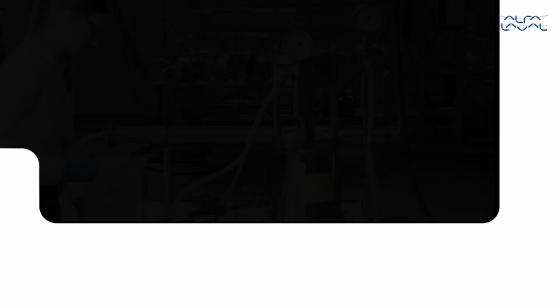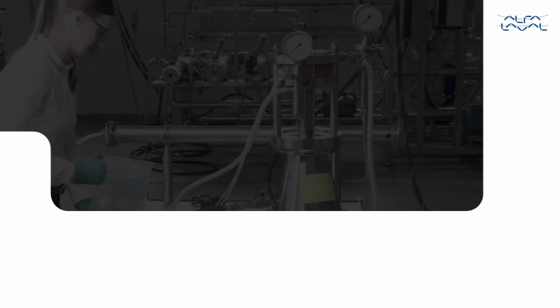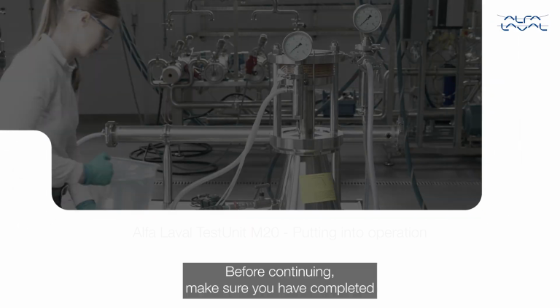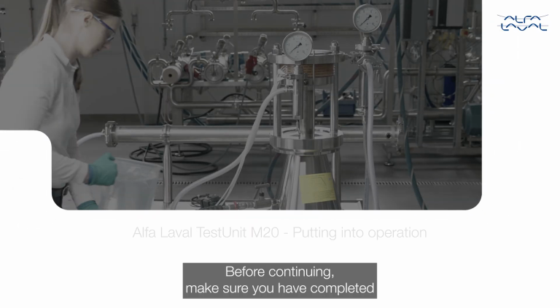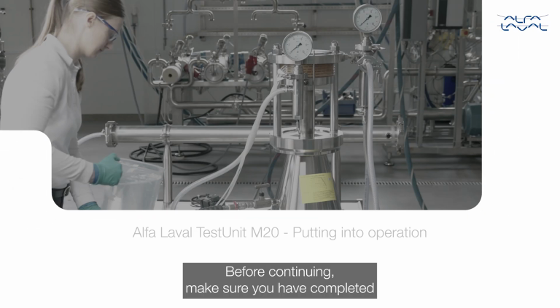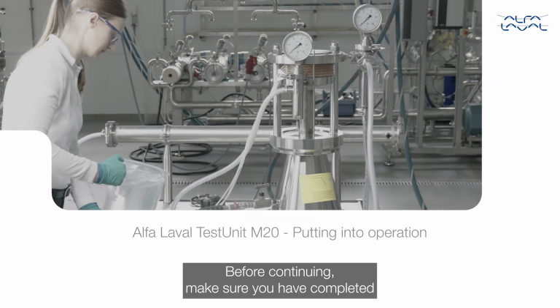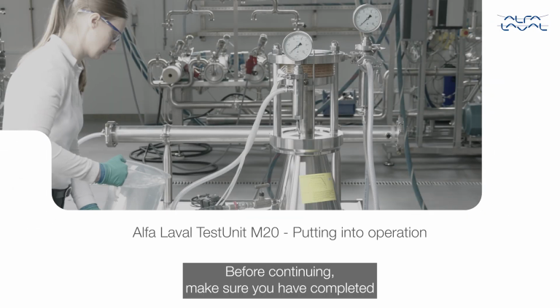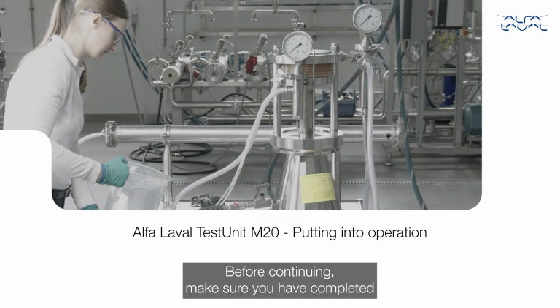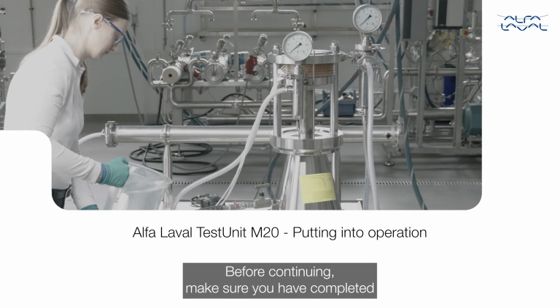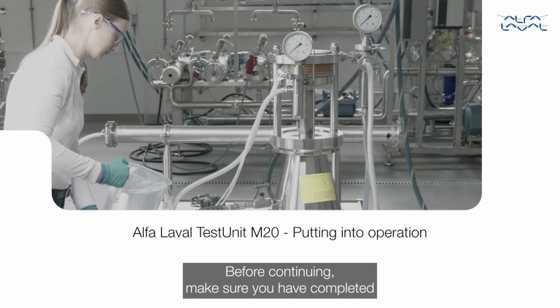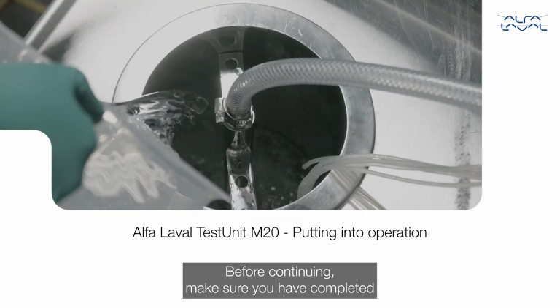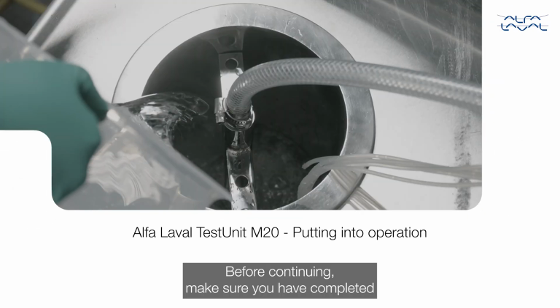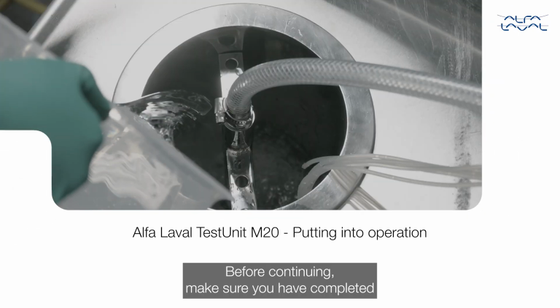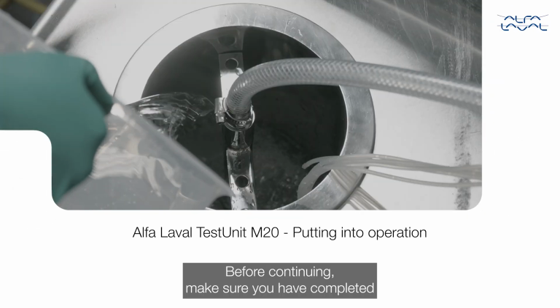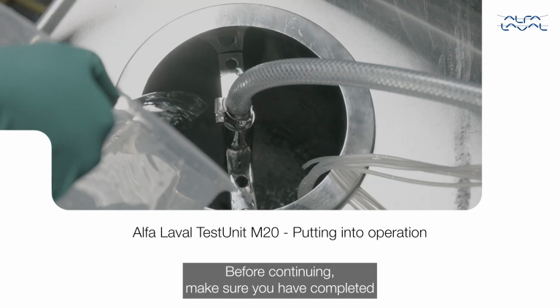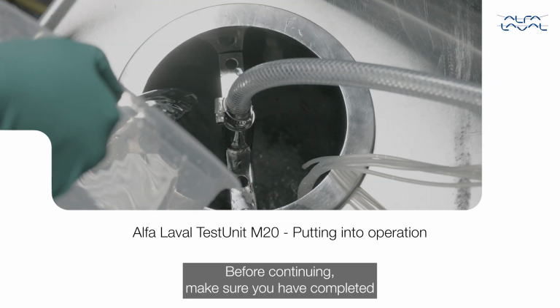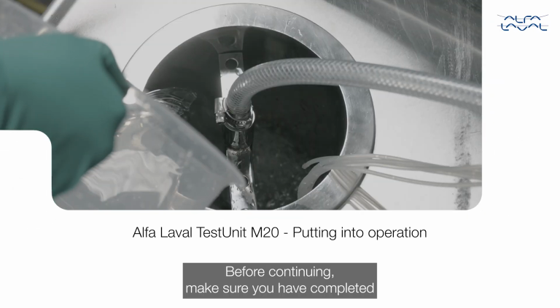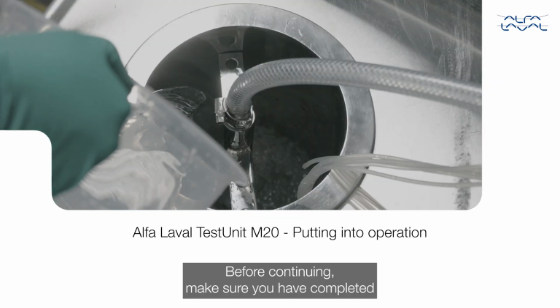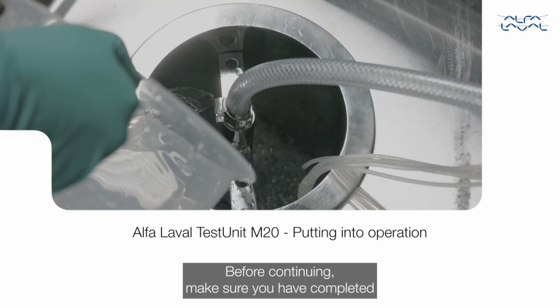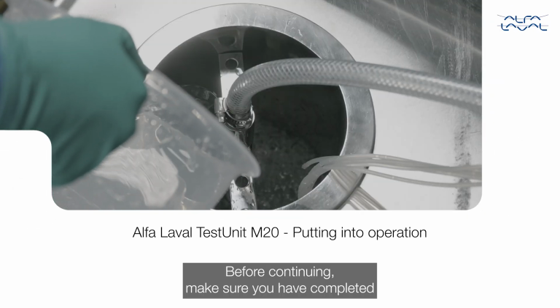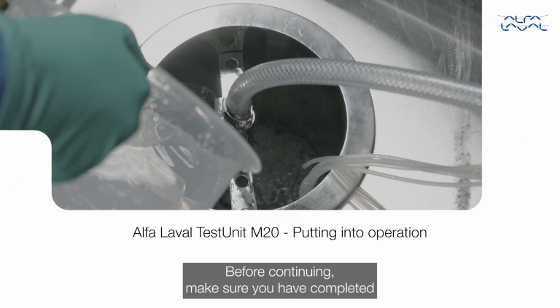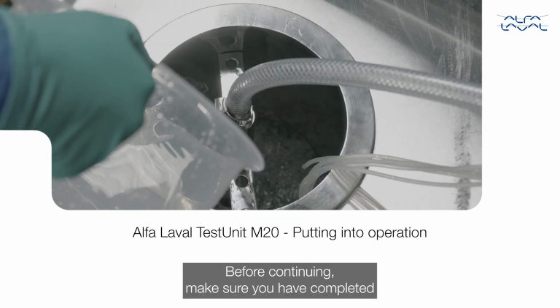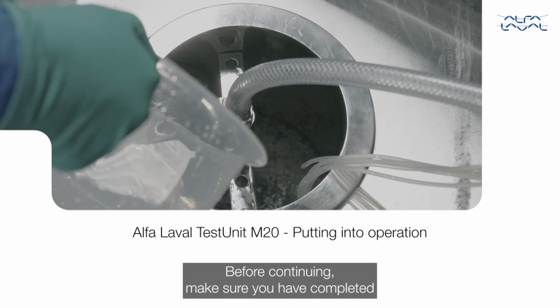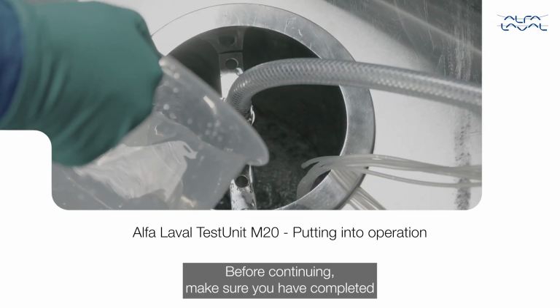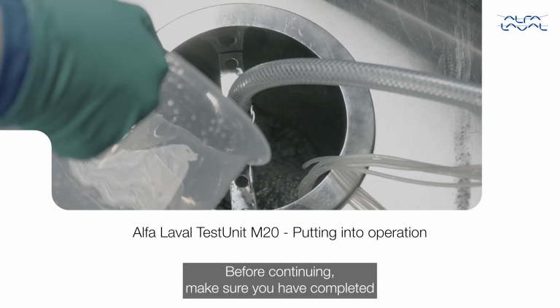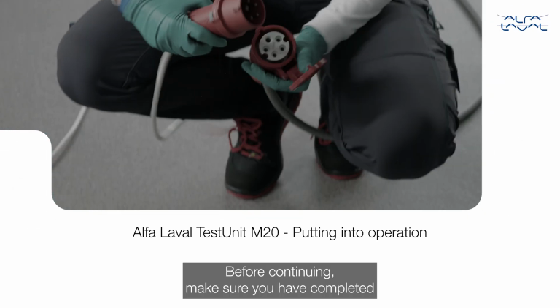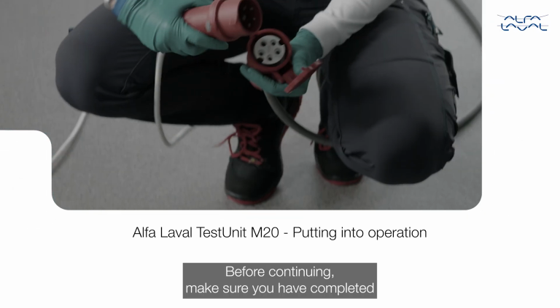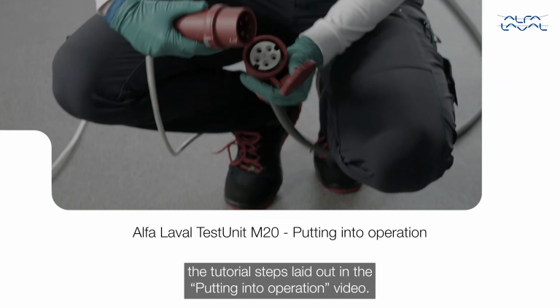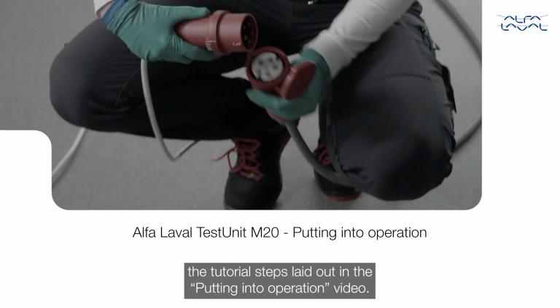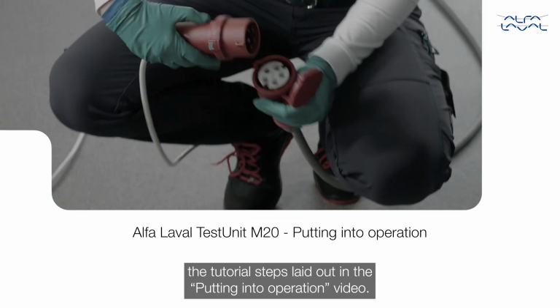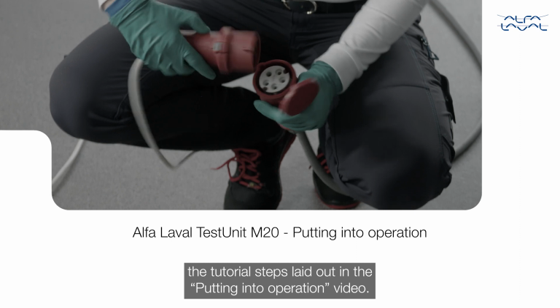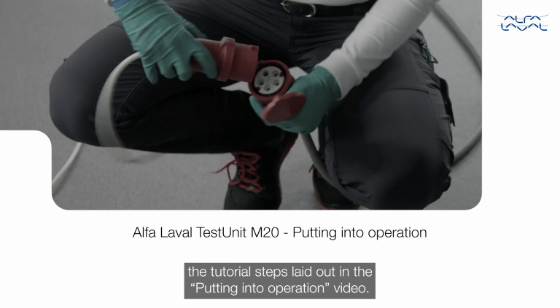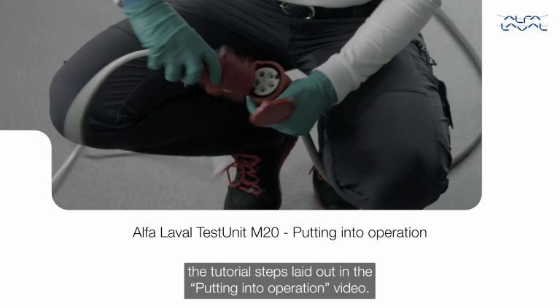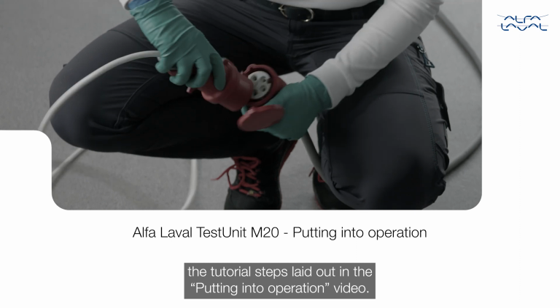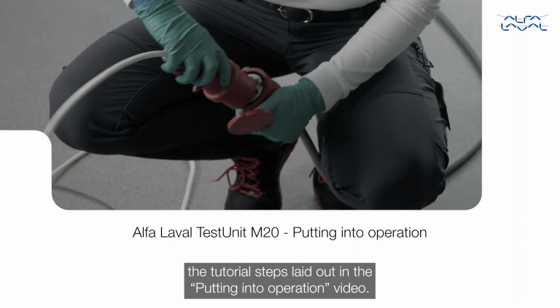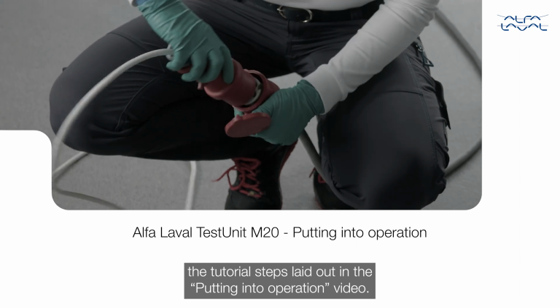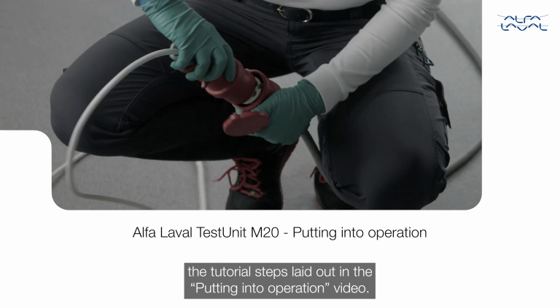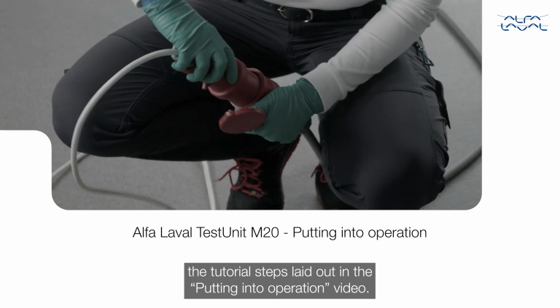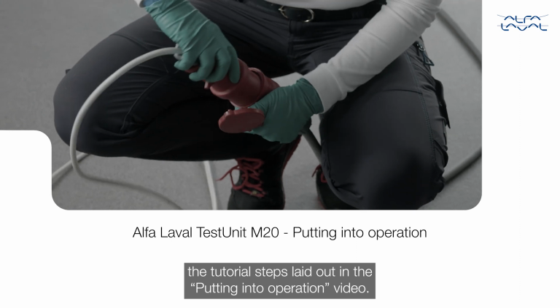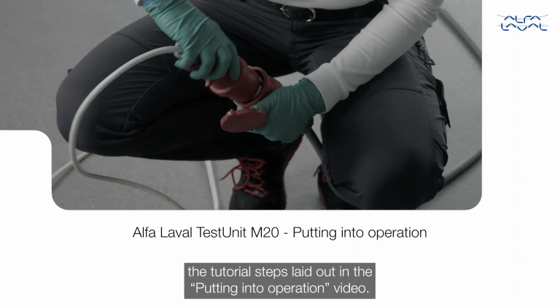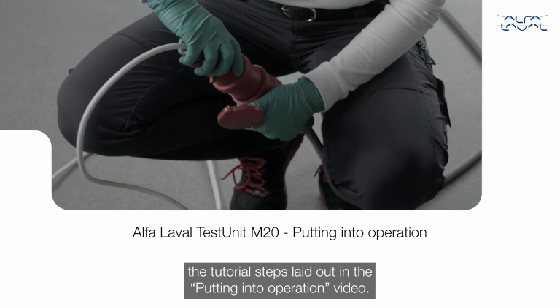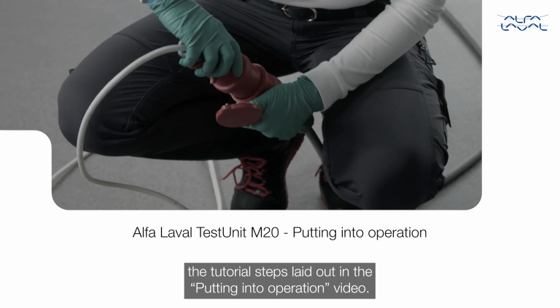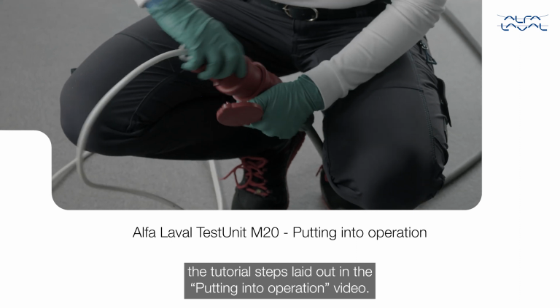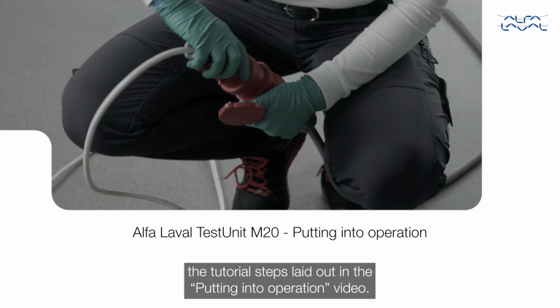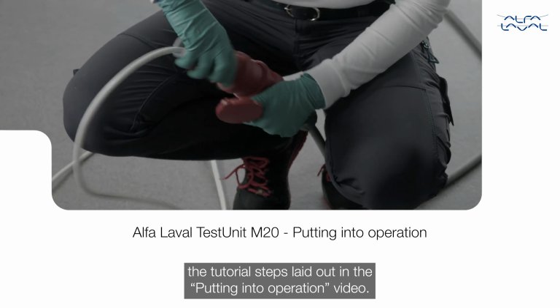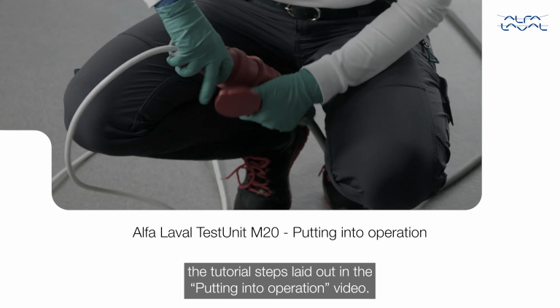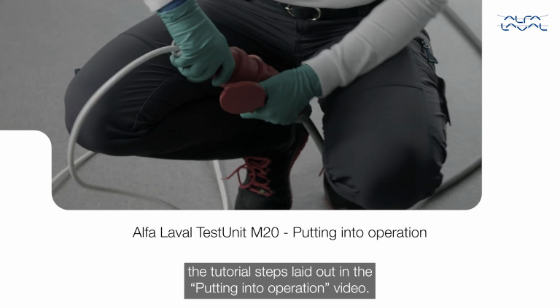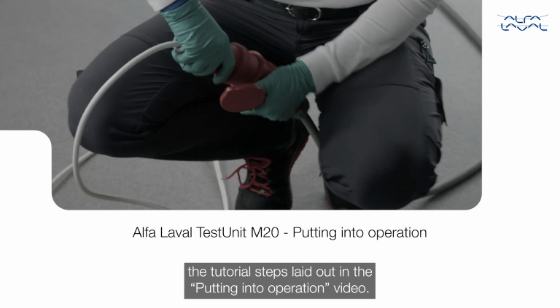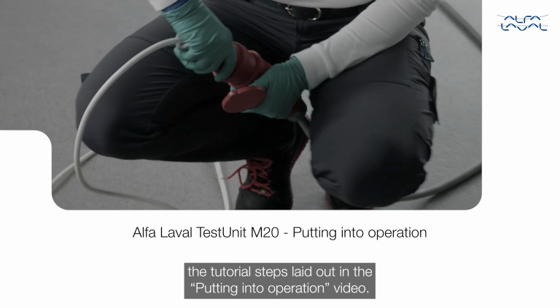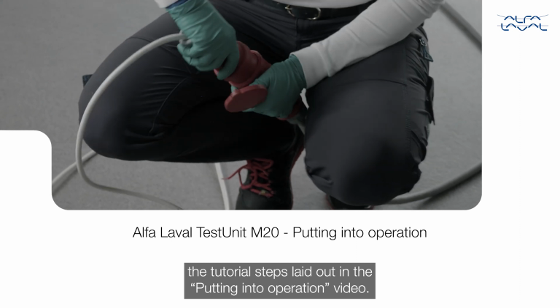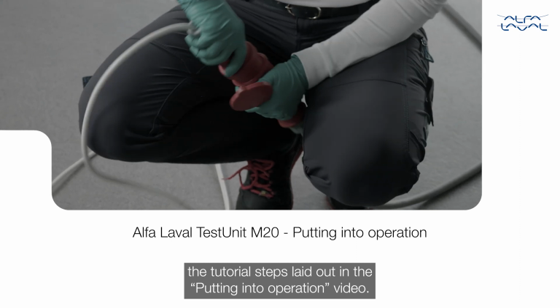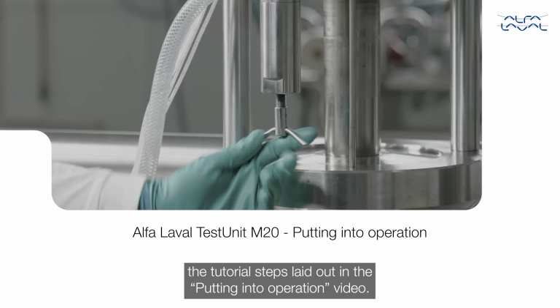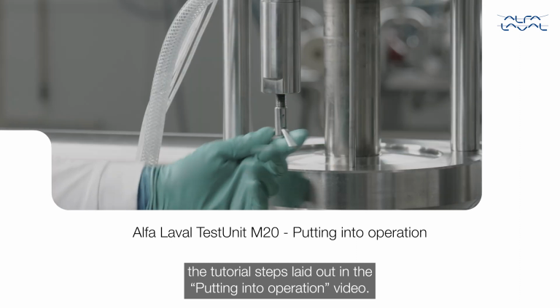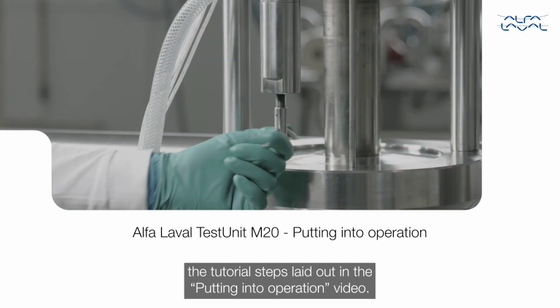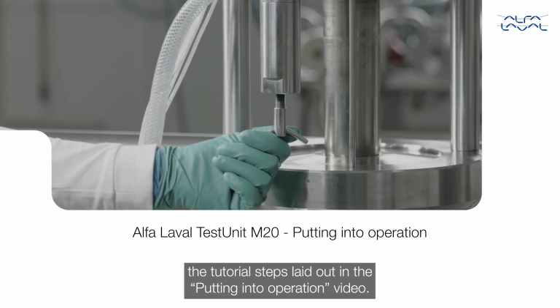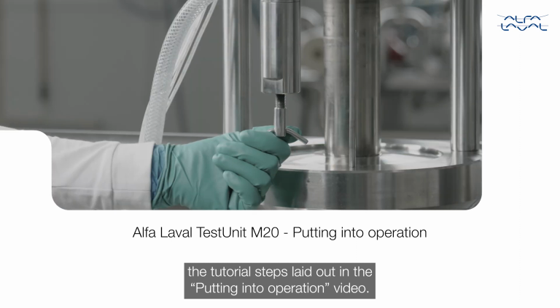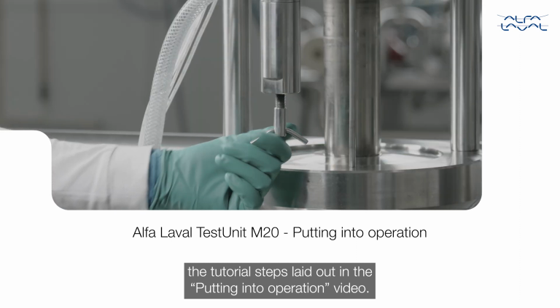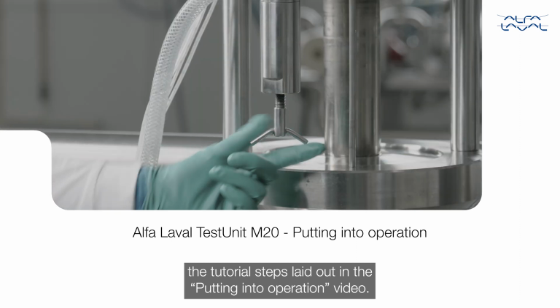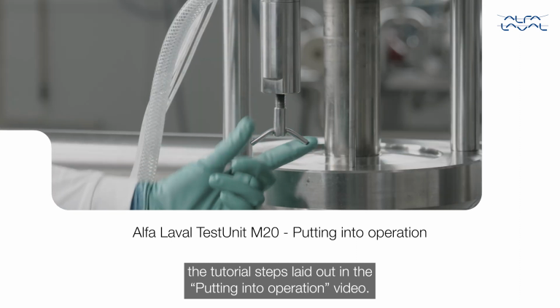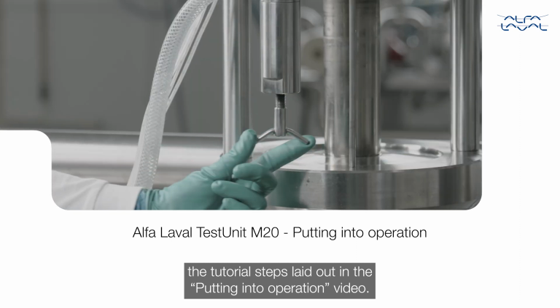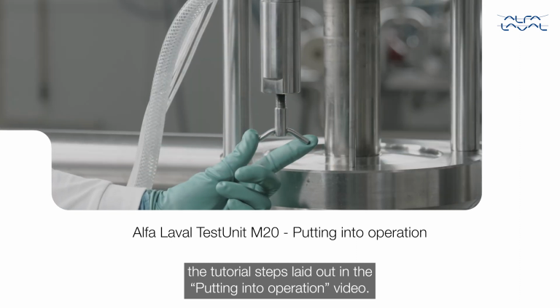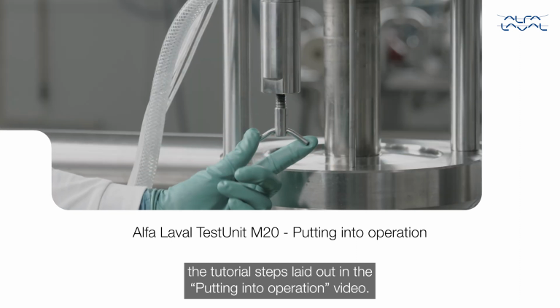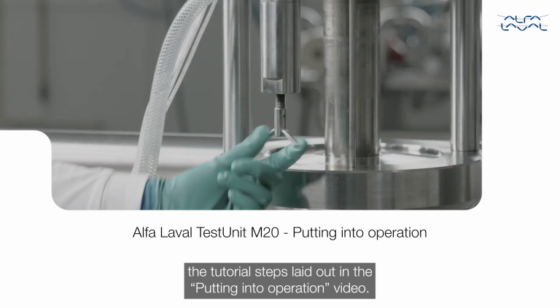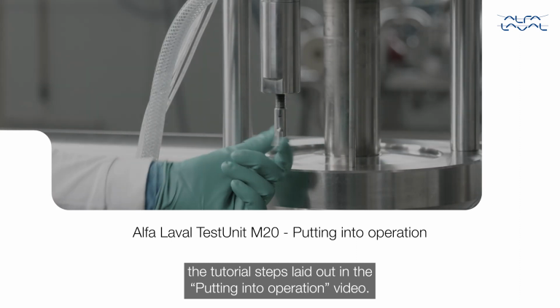Before continuing, make sure you have completed the tutorial steps laid out in the putting into operation video.